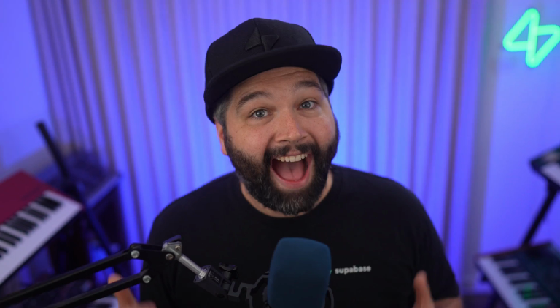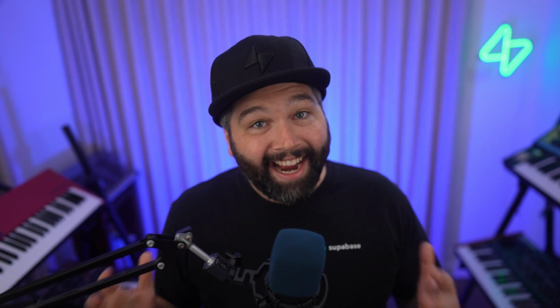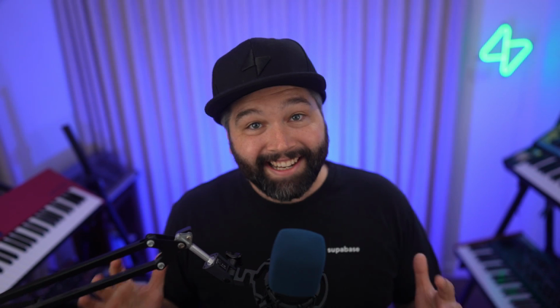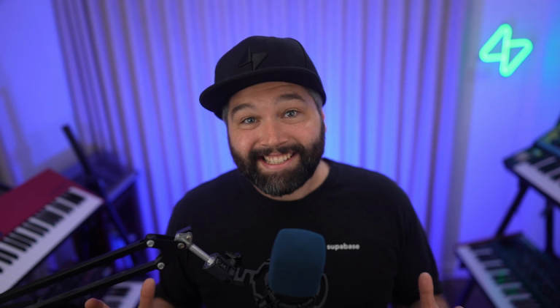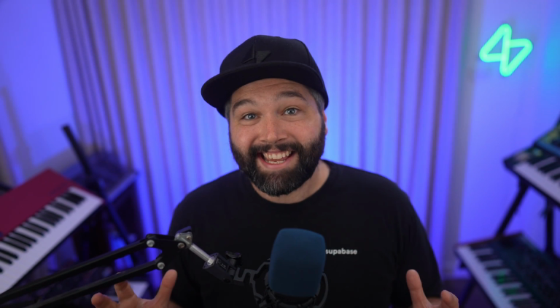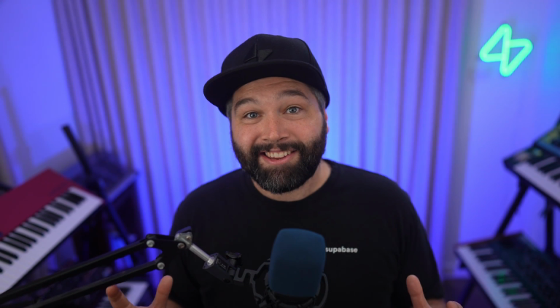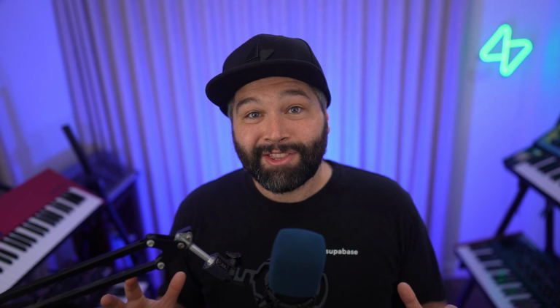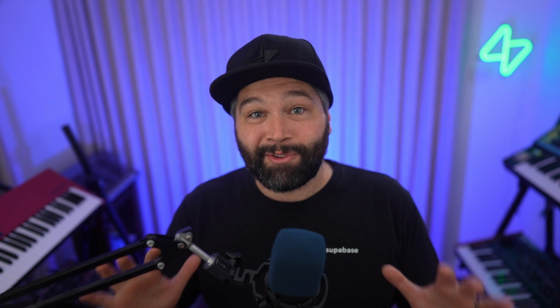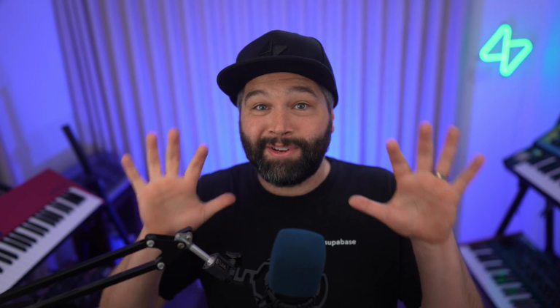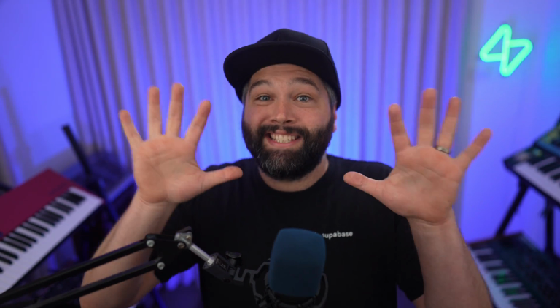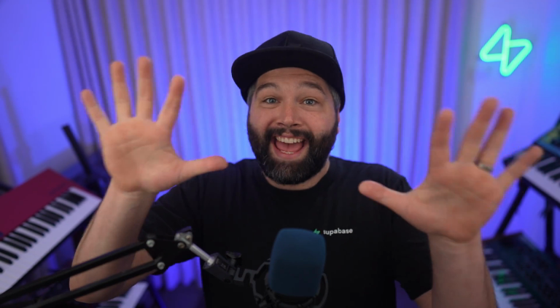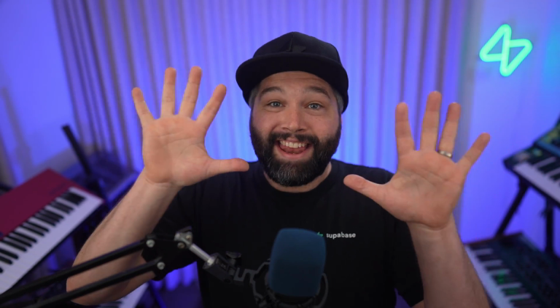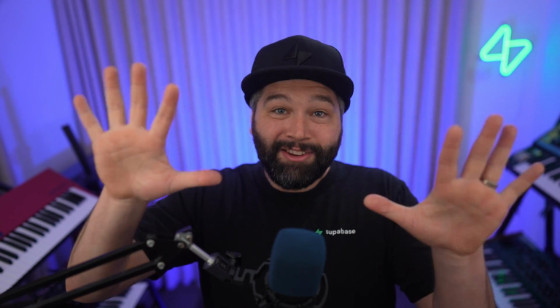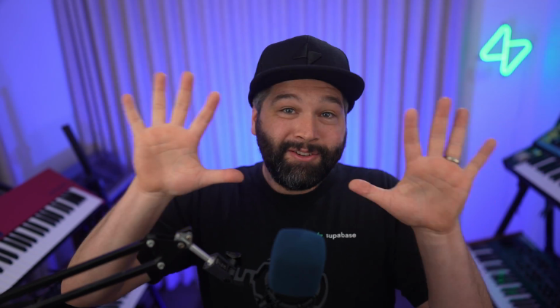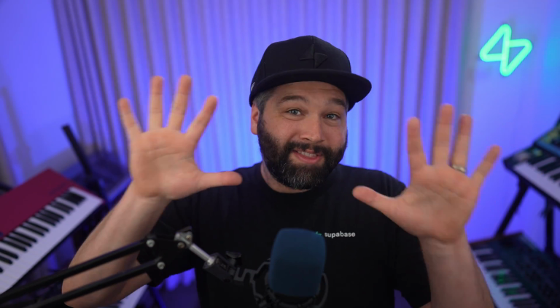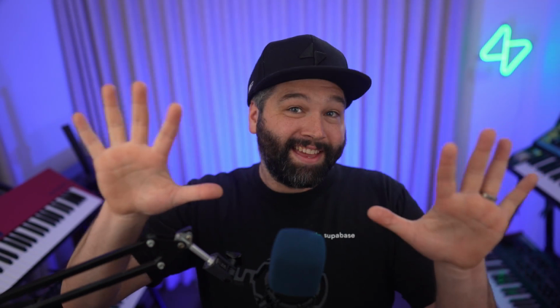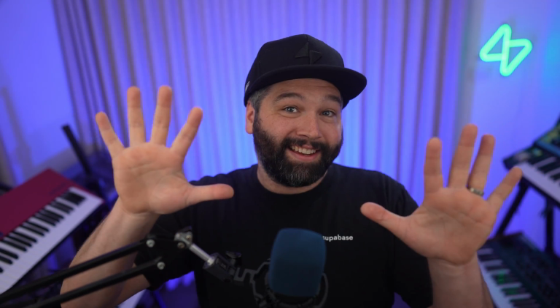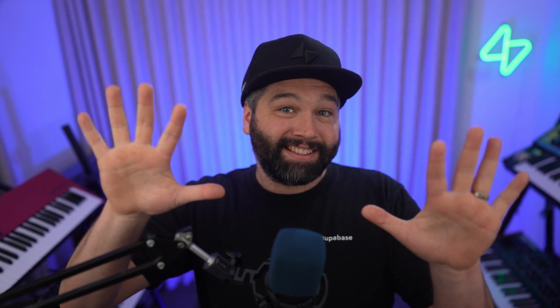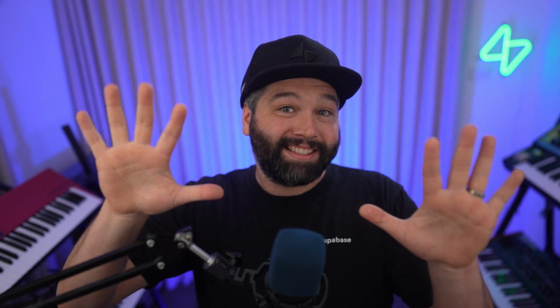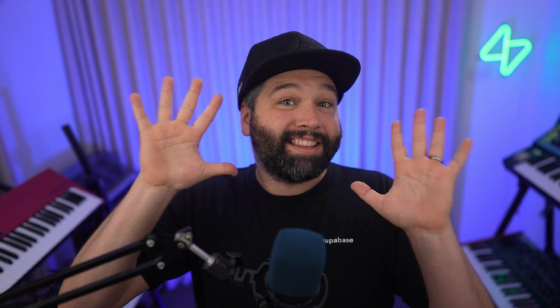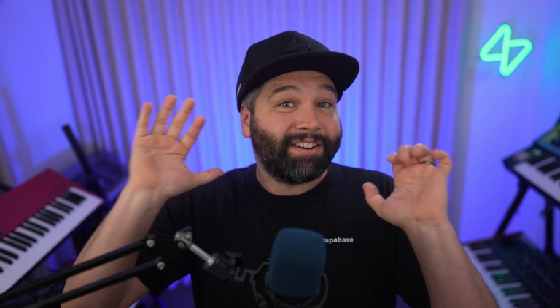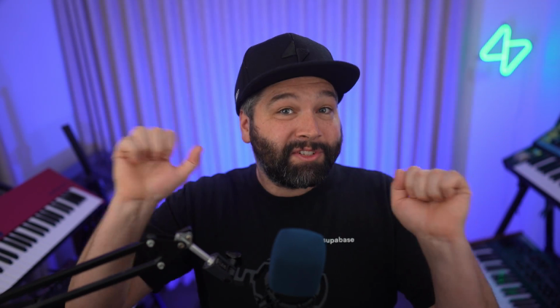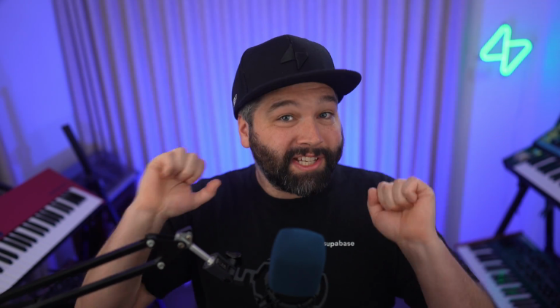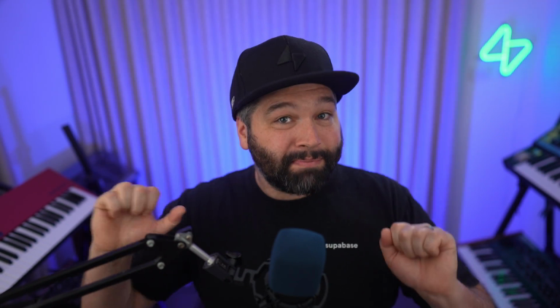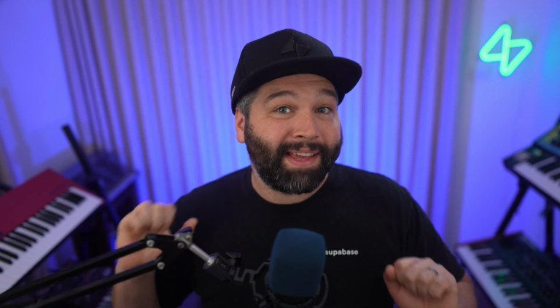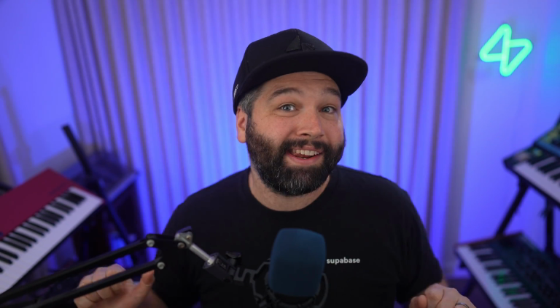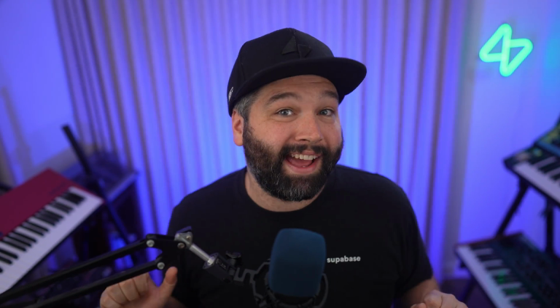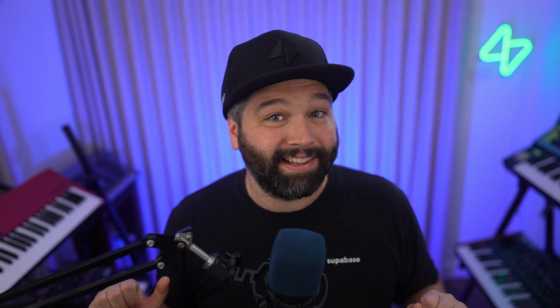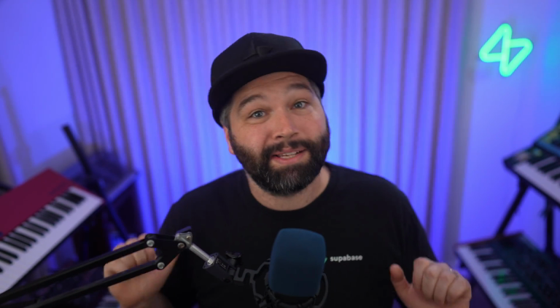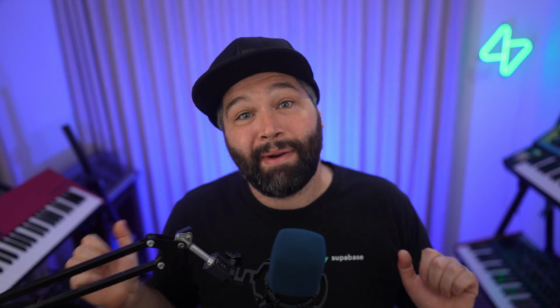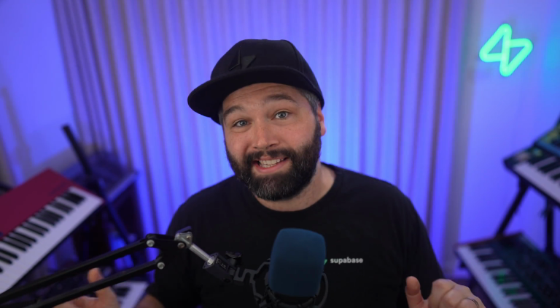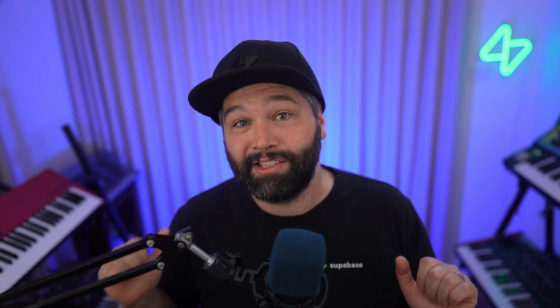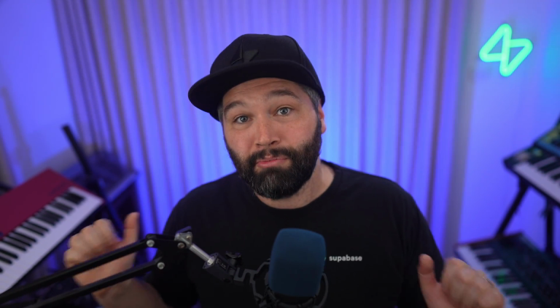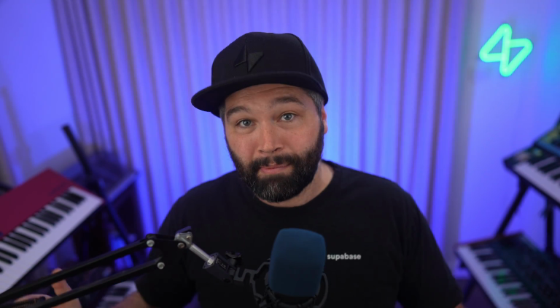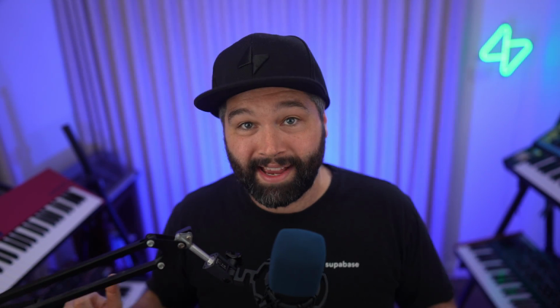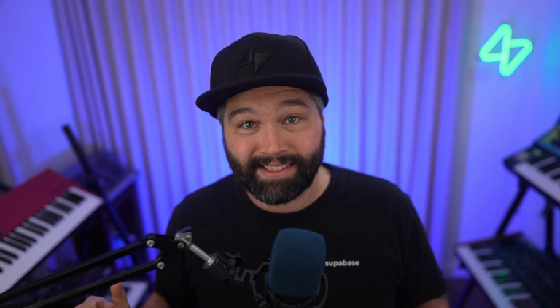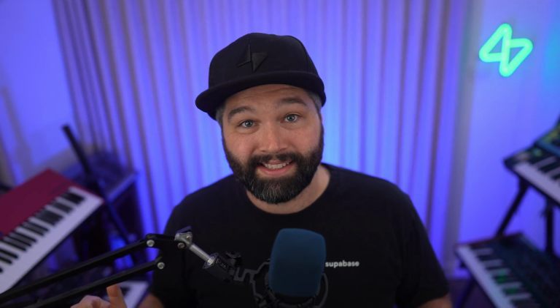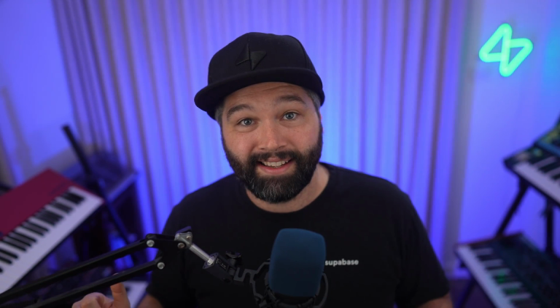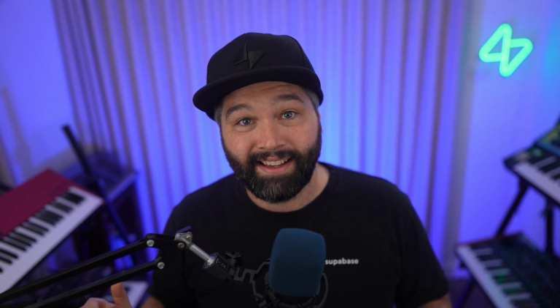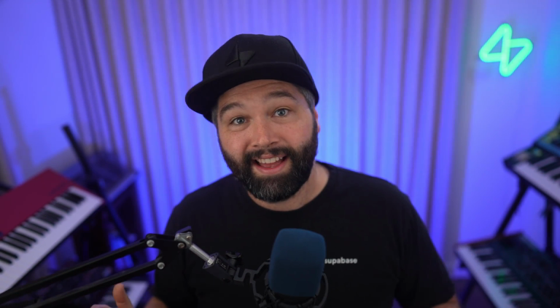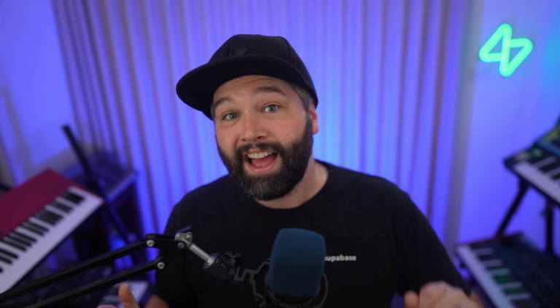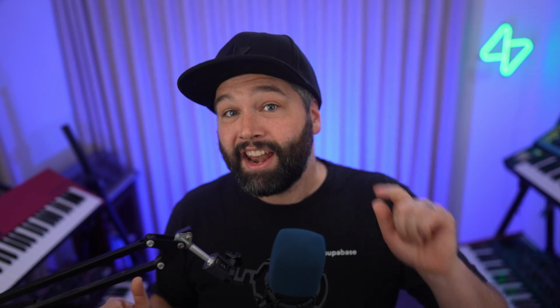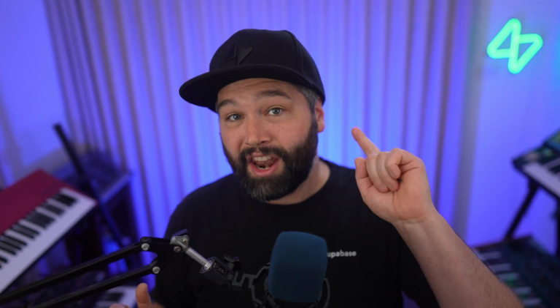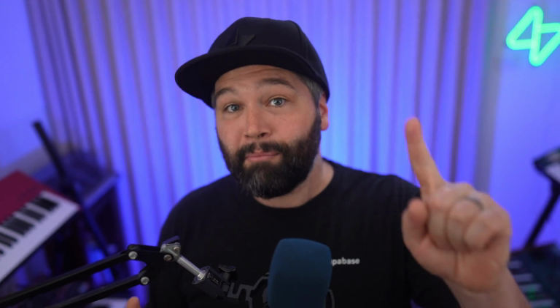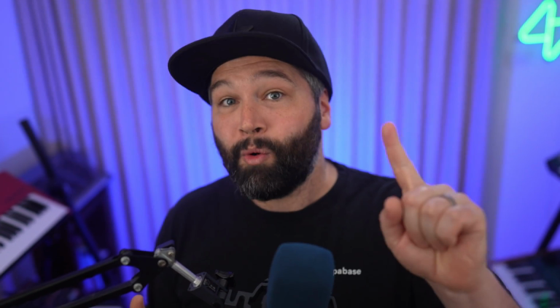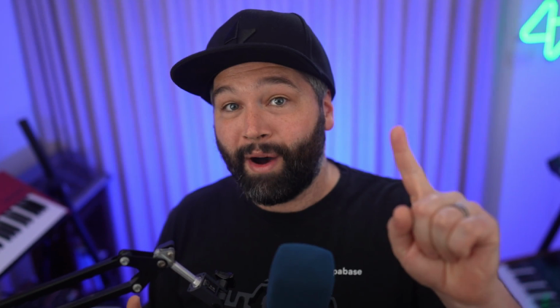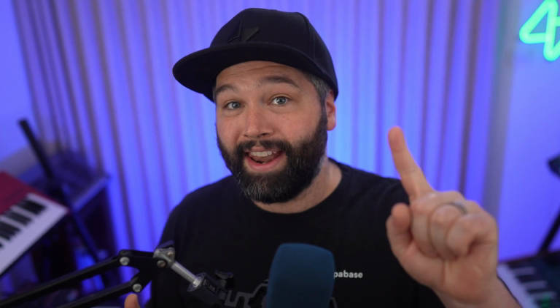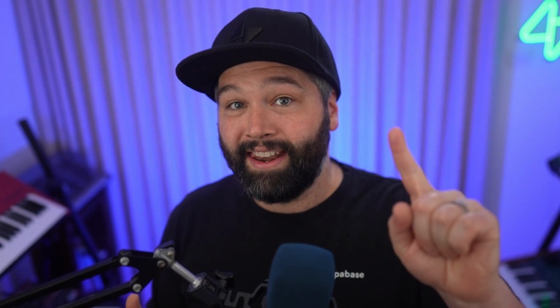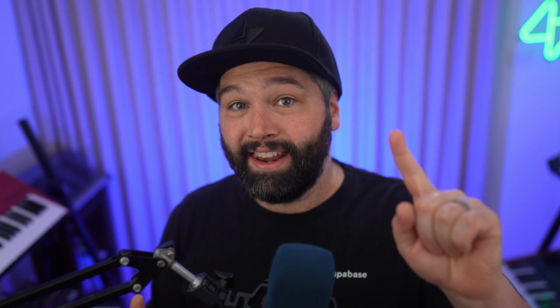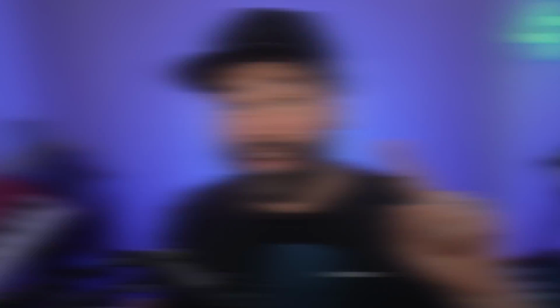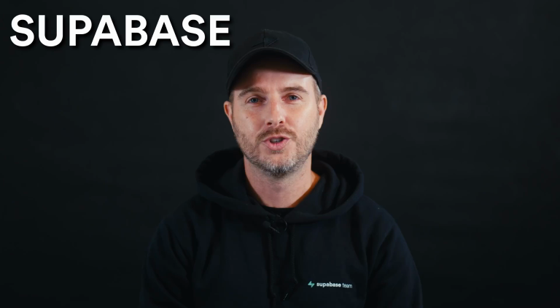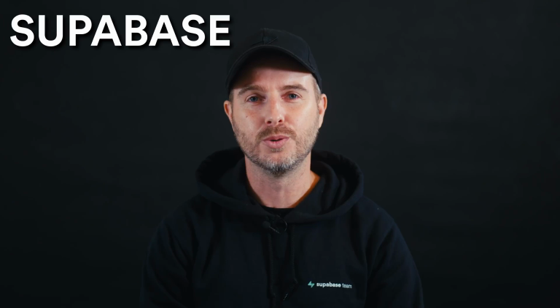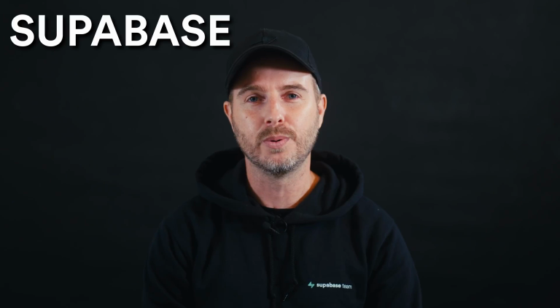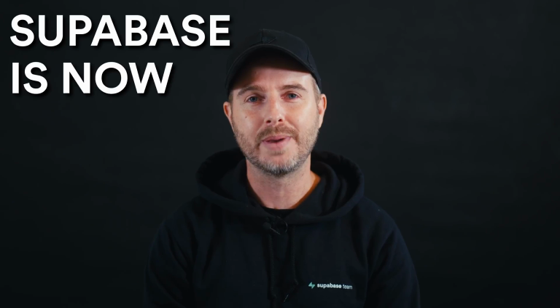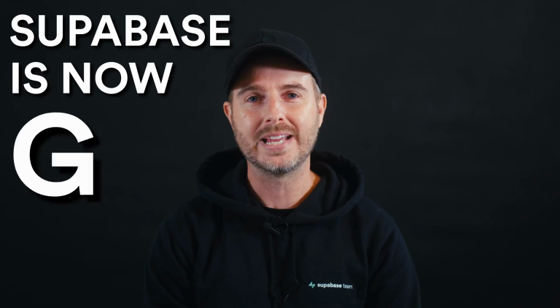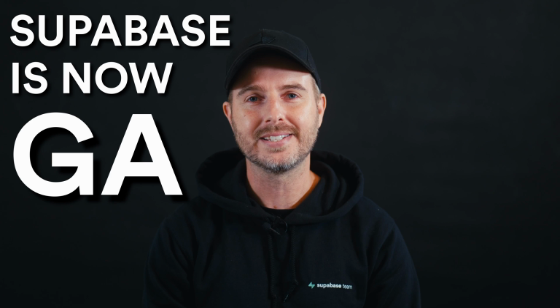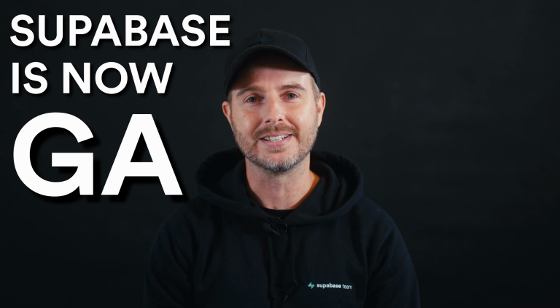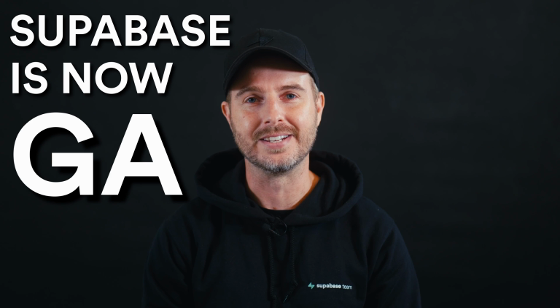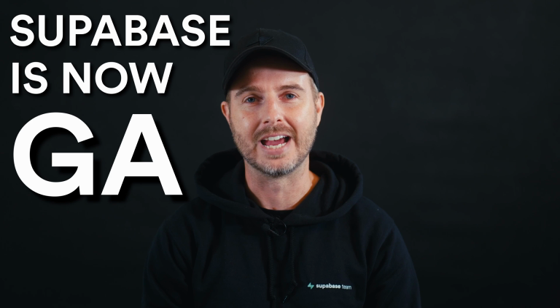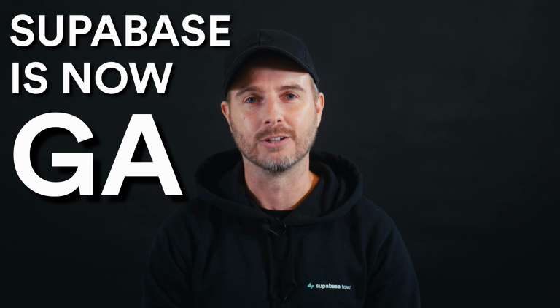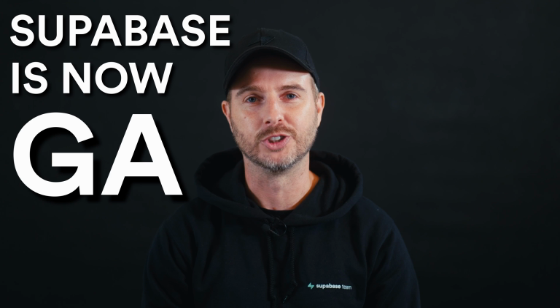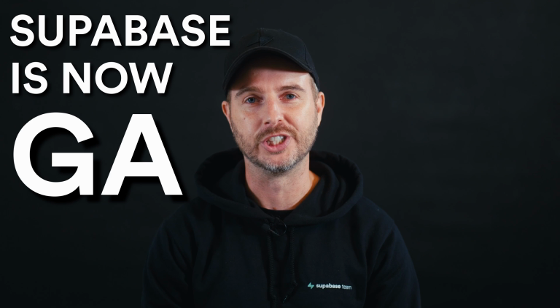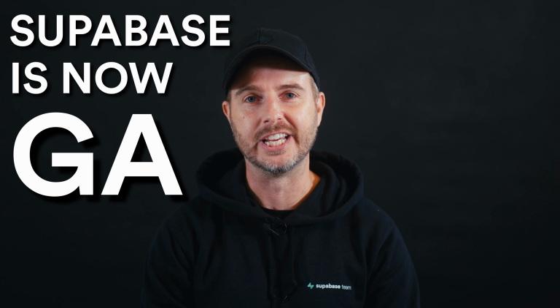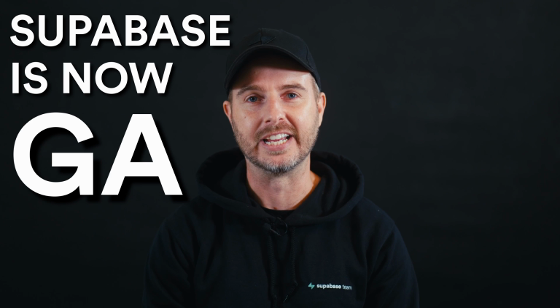I'm going to take you through 10 new things that have just been announced by Supabase. Number one: Supabase is now GA.